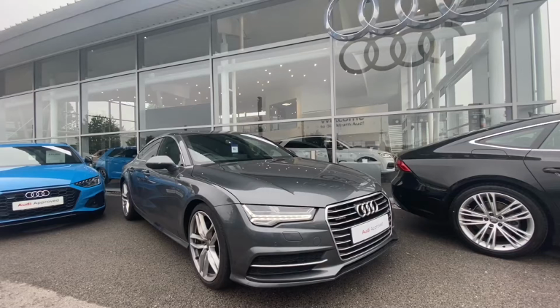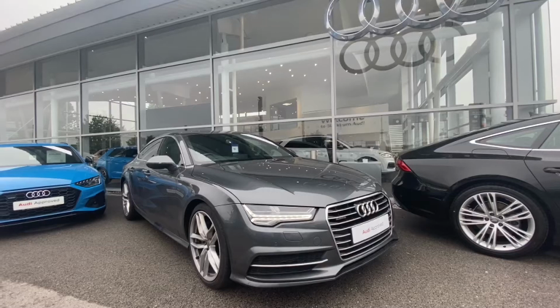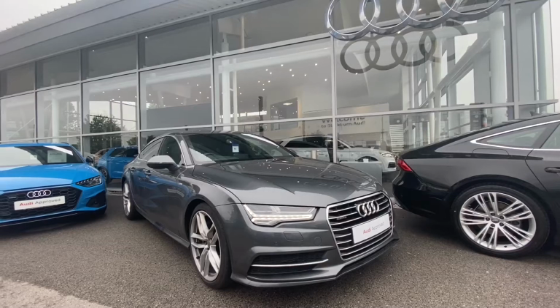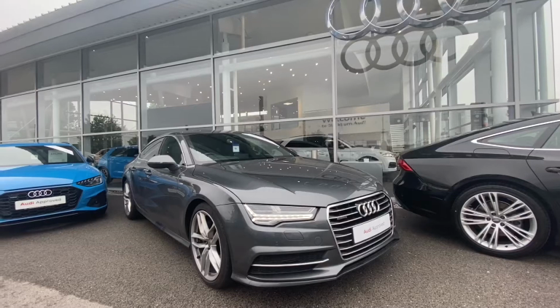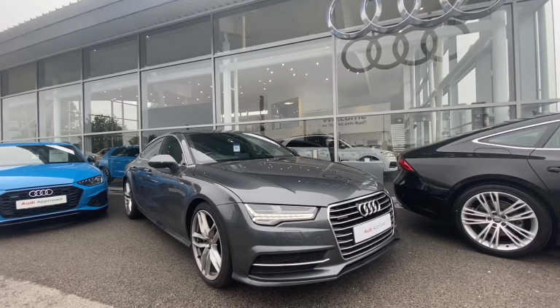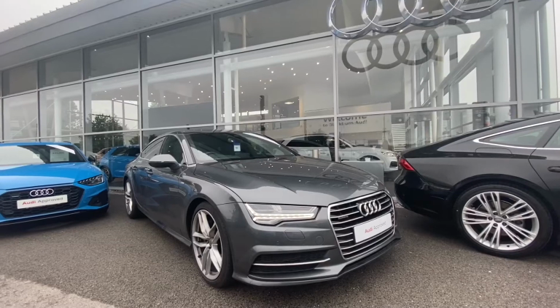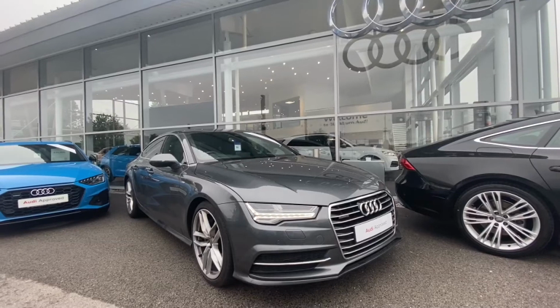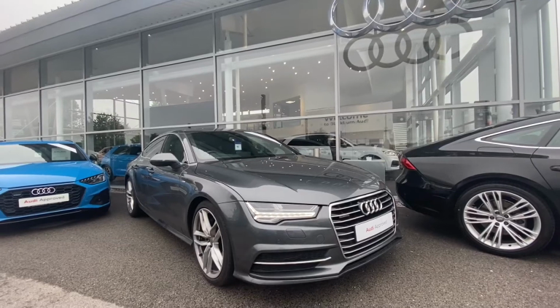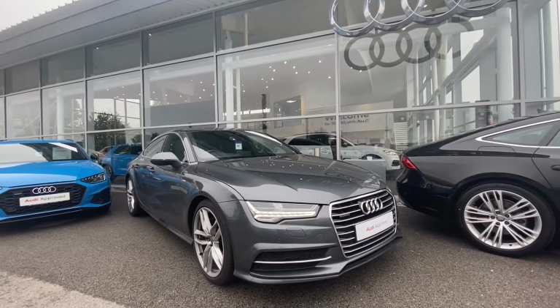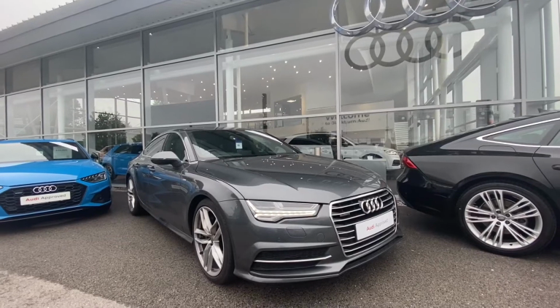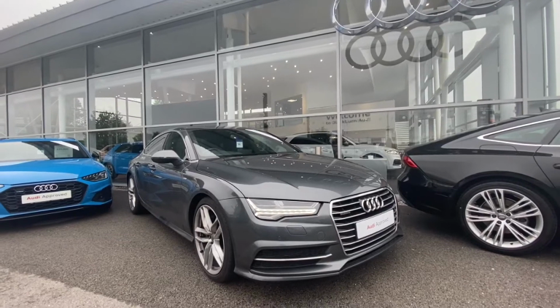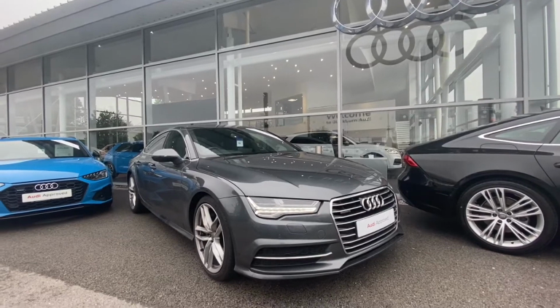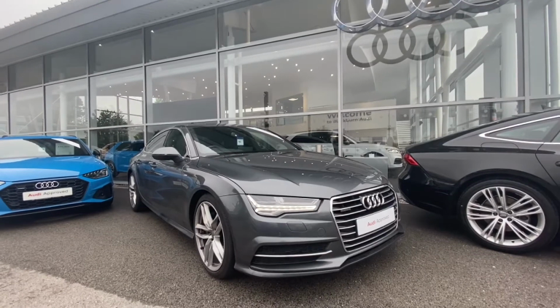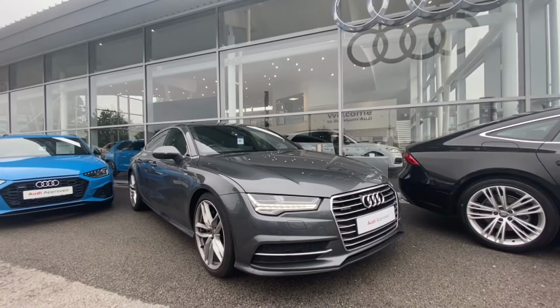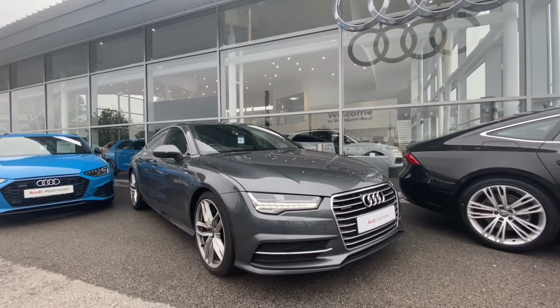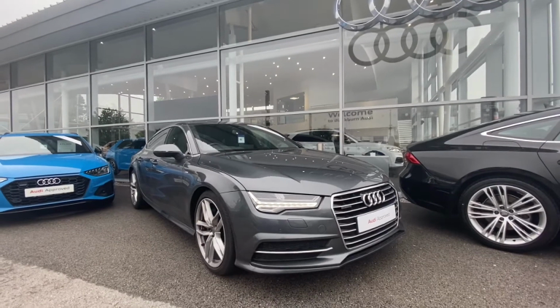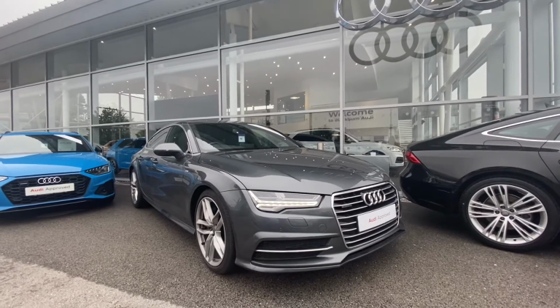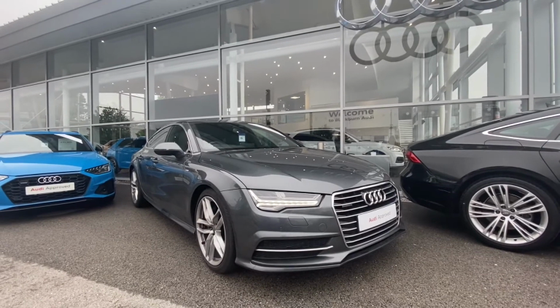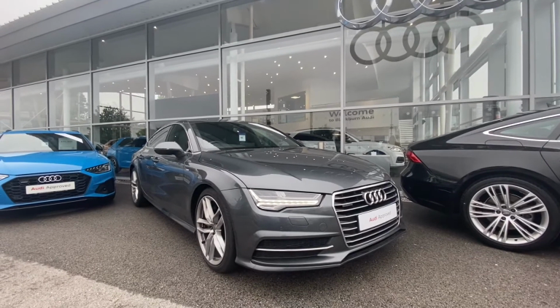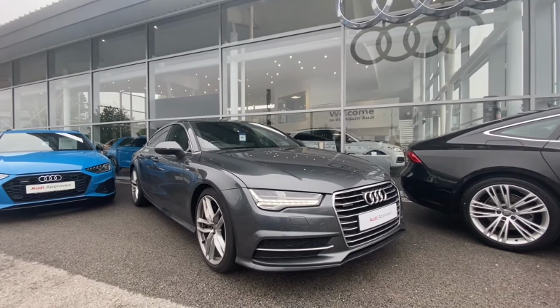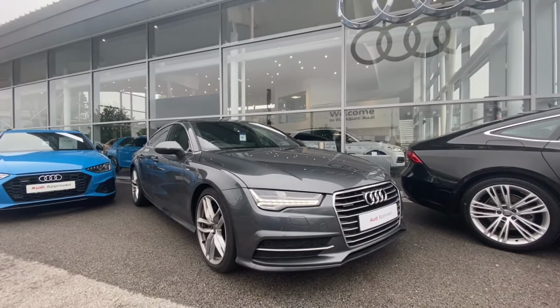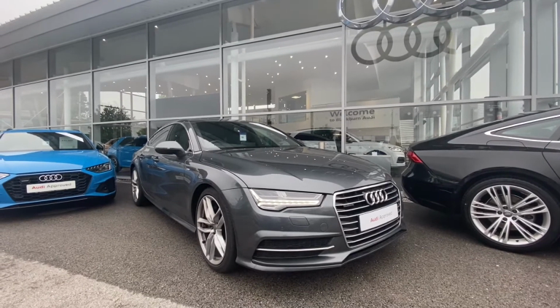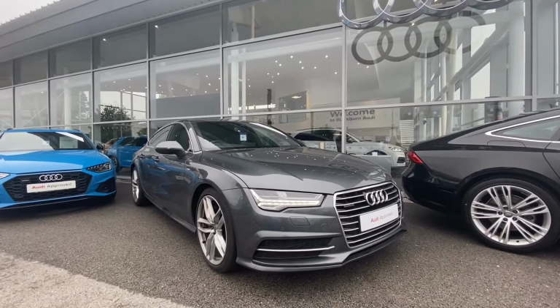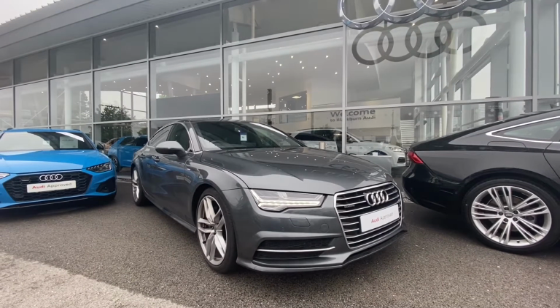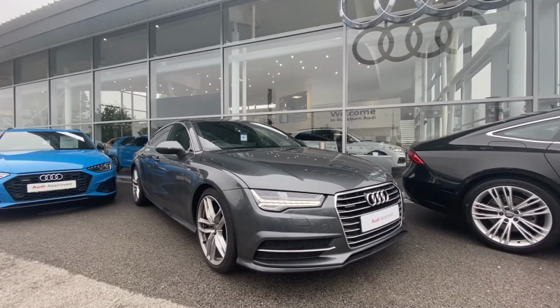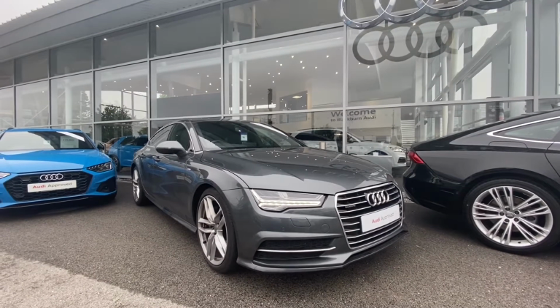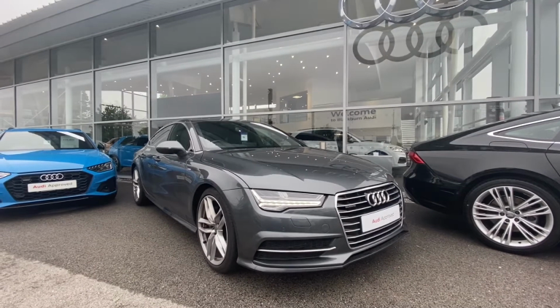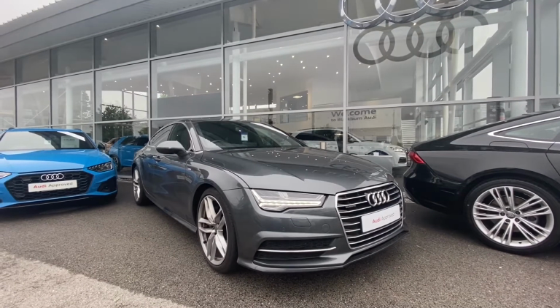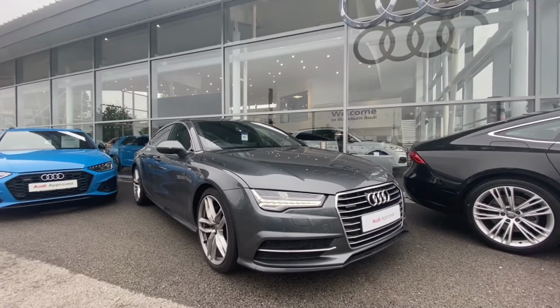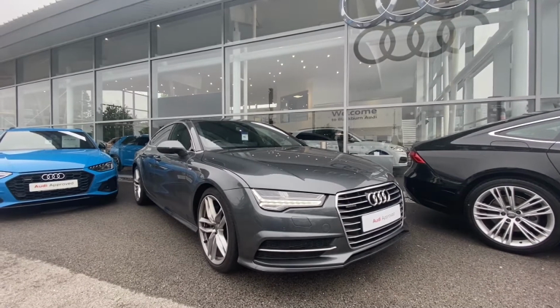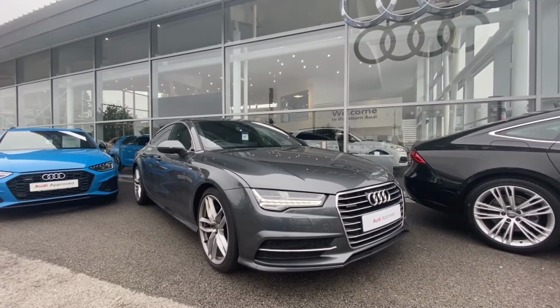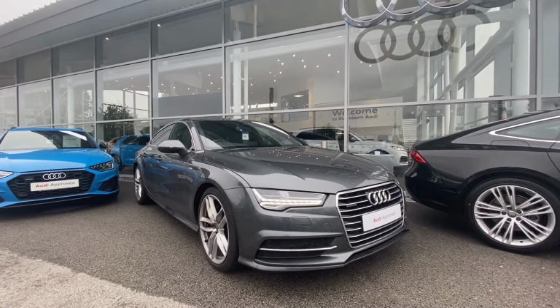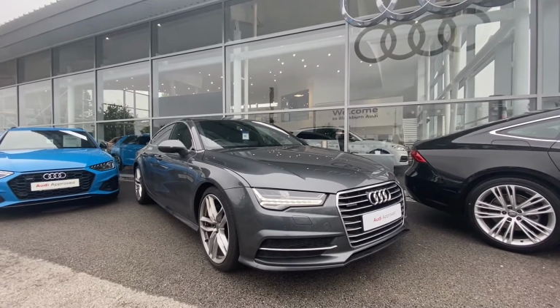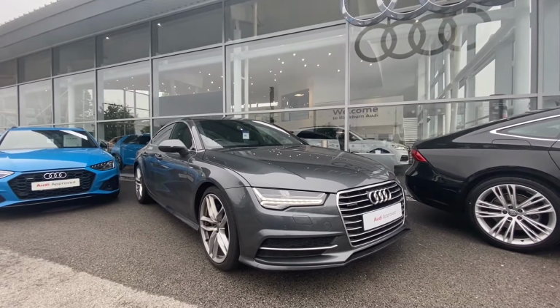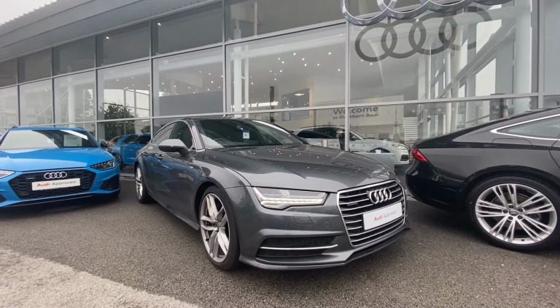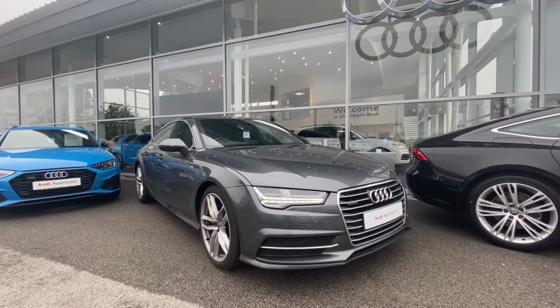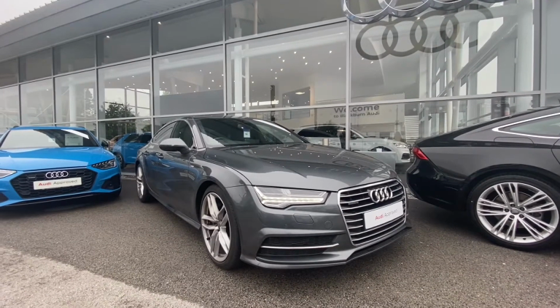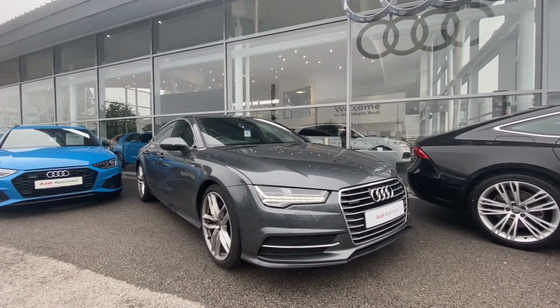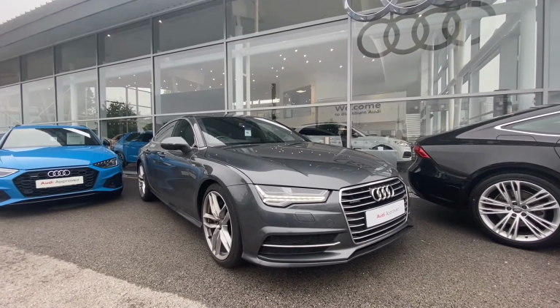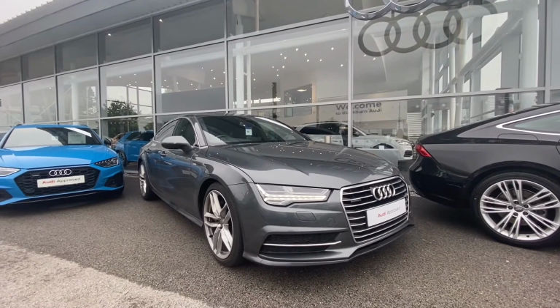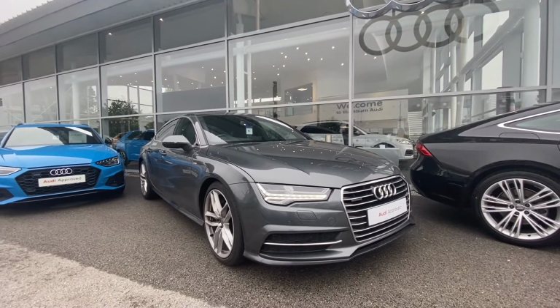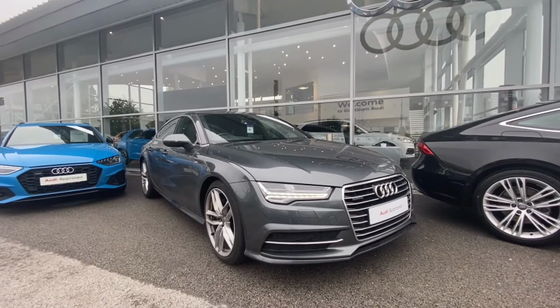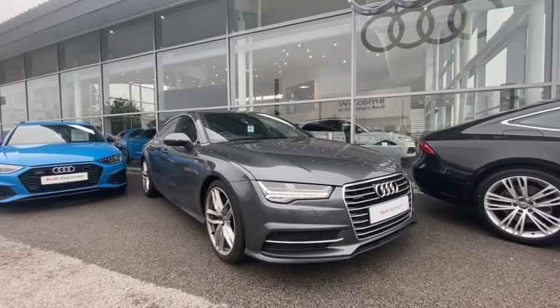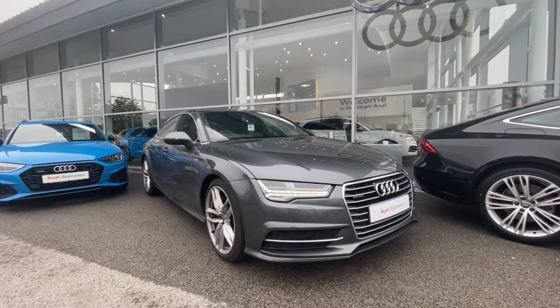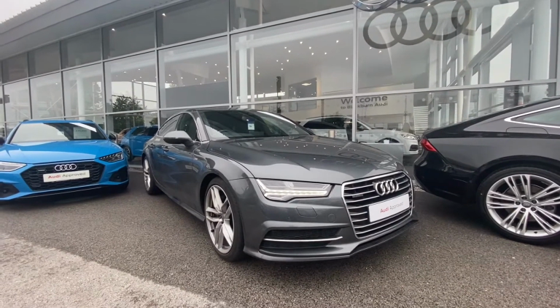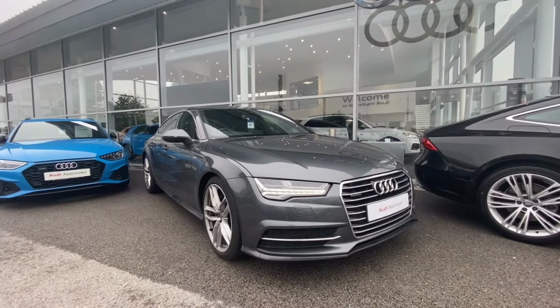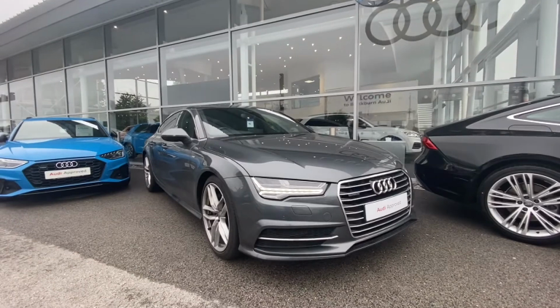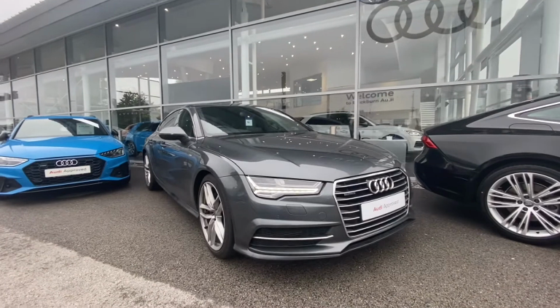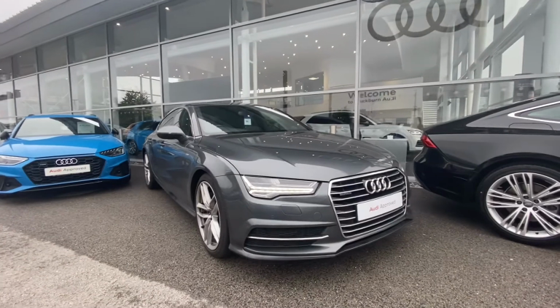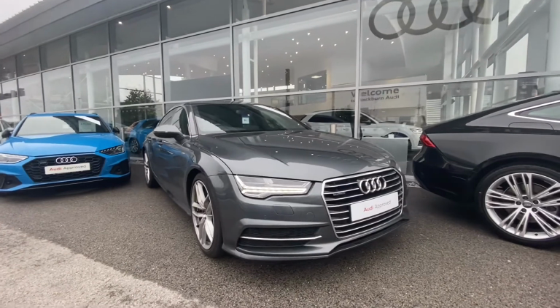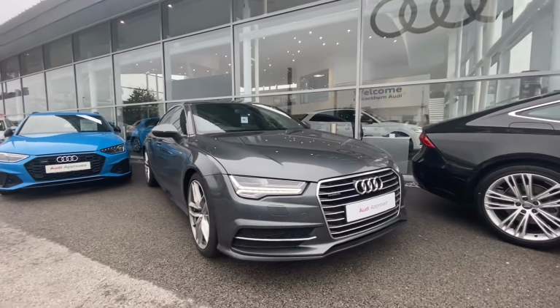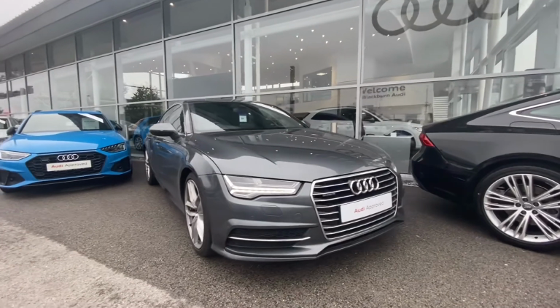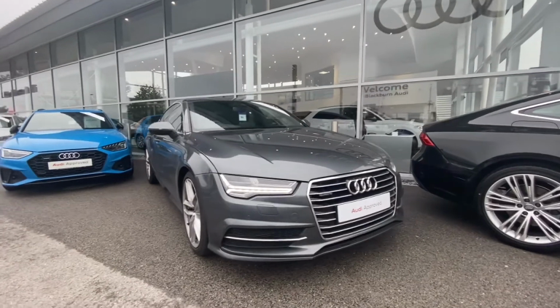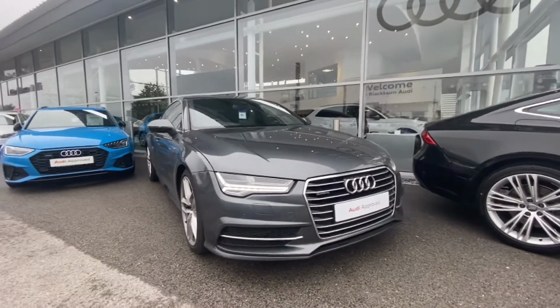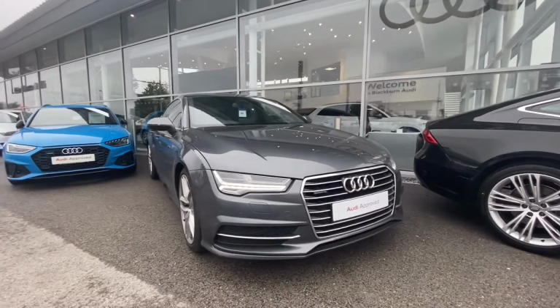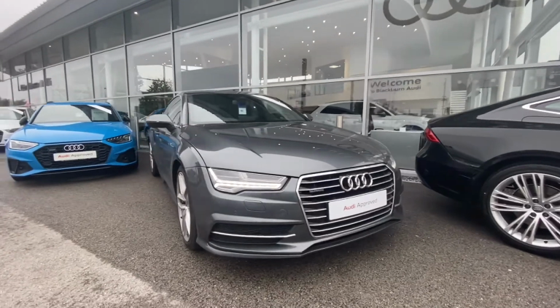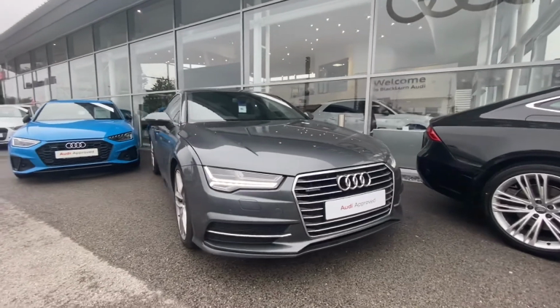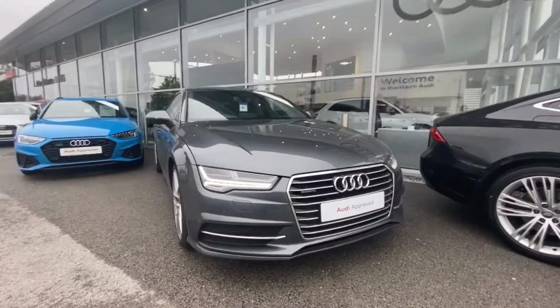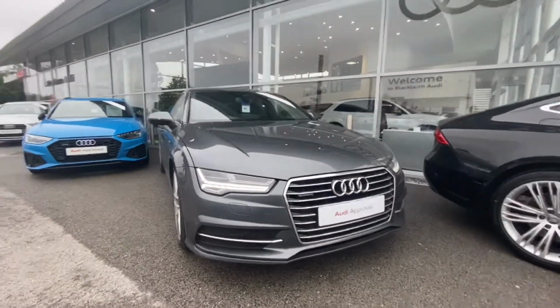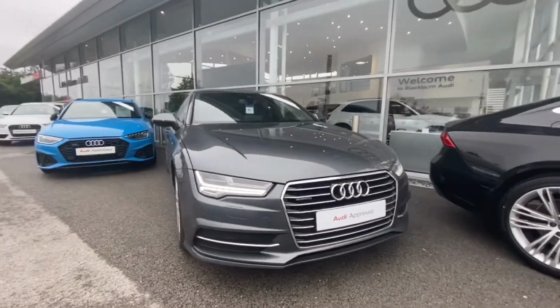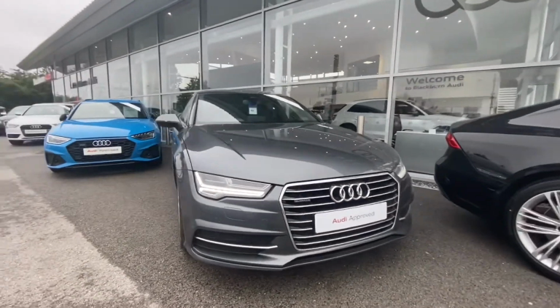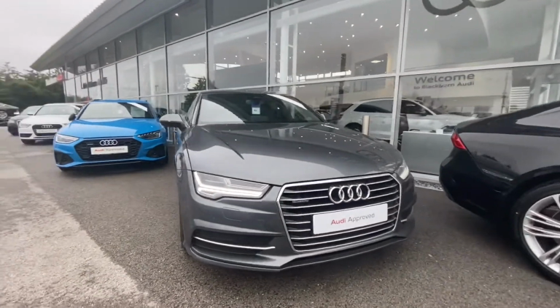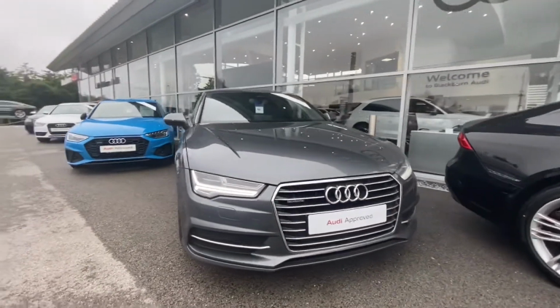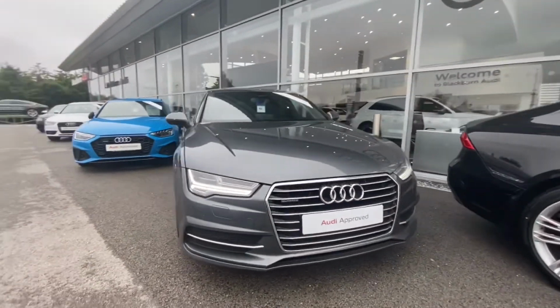Hi and welcome to Blackburn Audi. My name is Fiona and today I'm going to be giving you a quick tour of this Audi approved A7 Sportback S-Line.